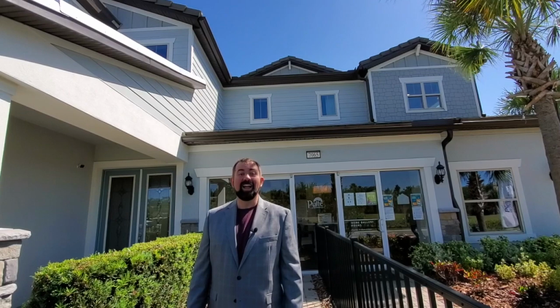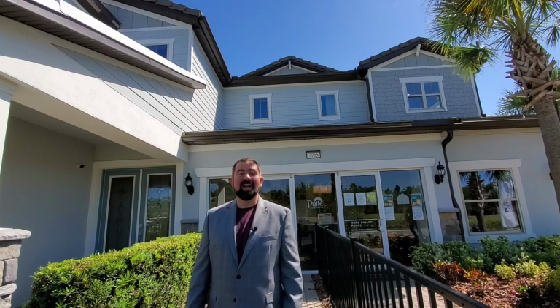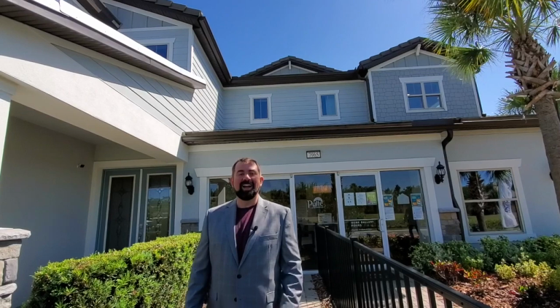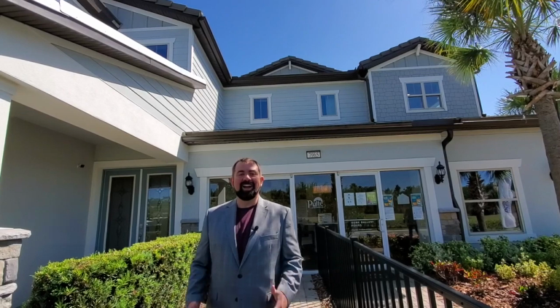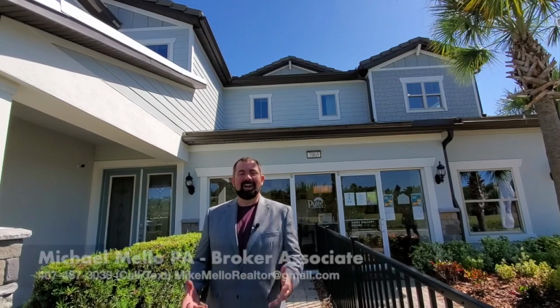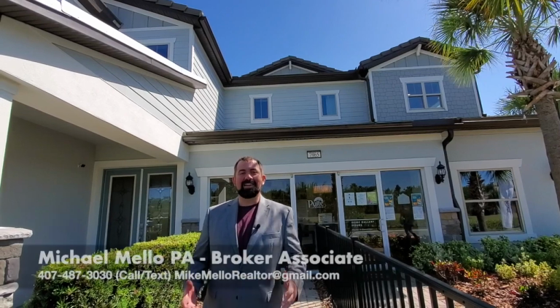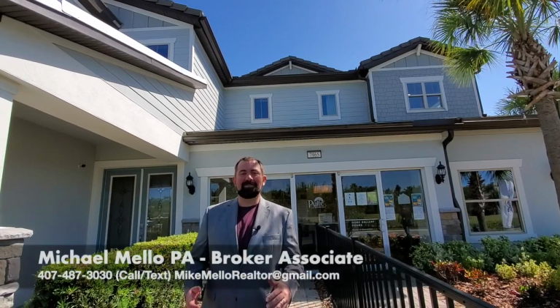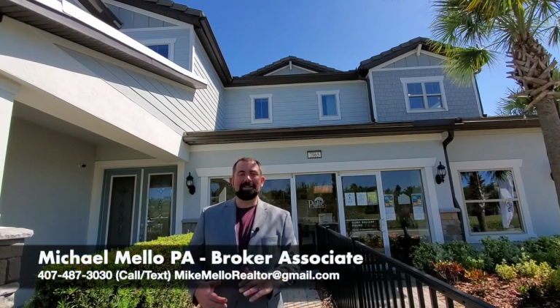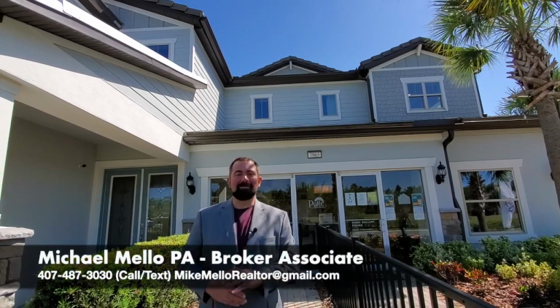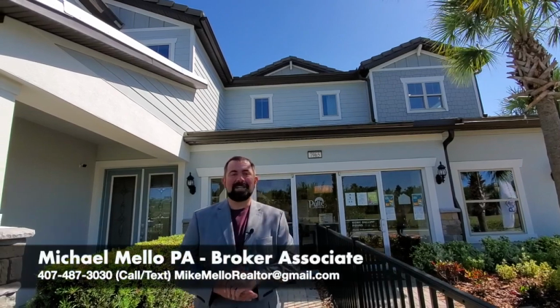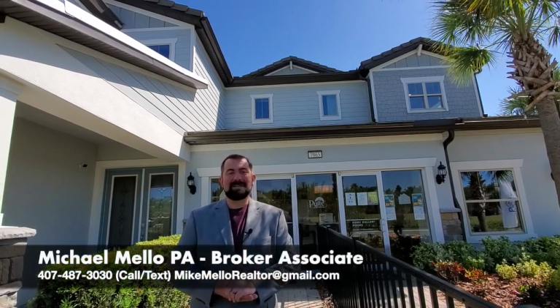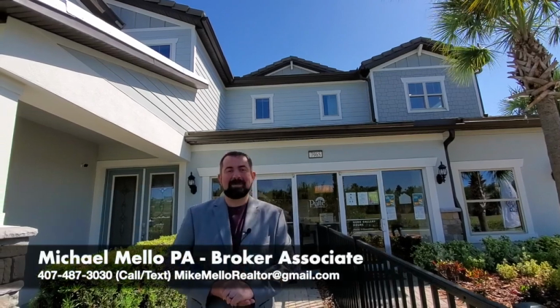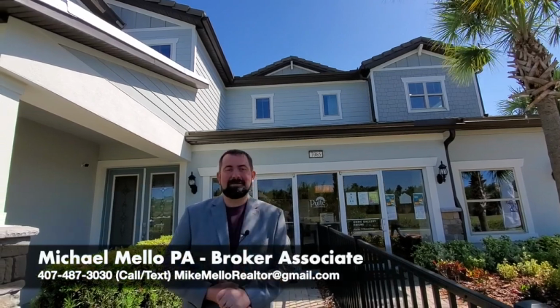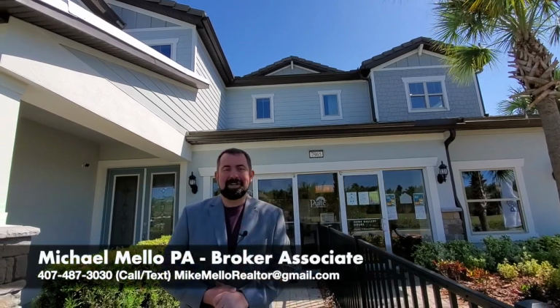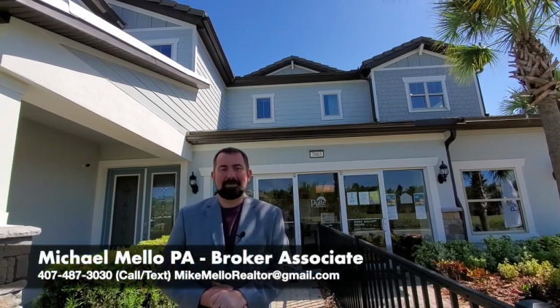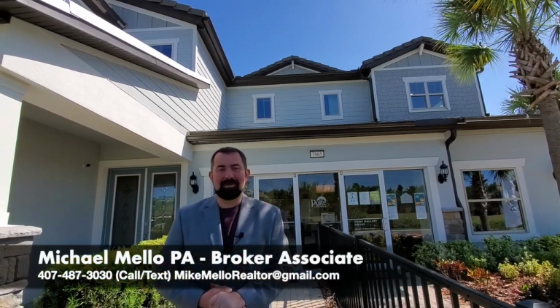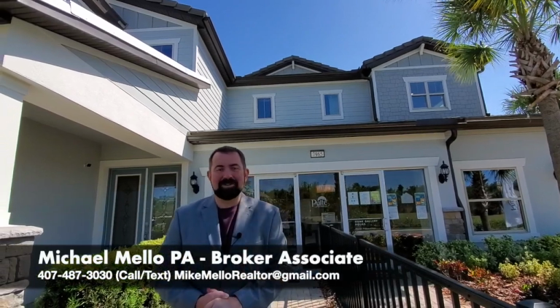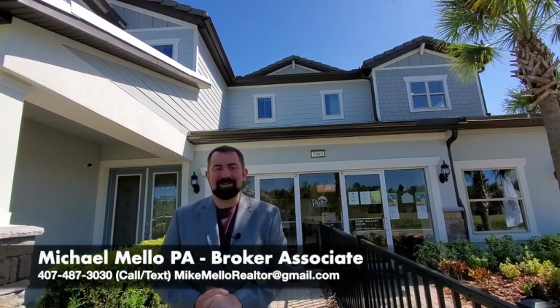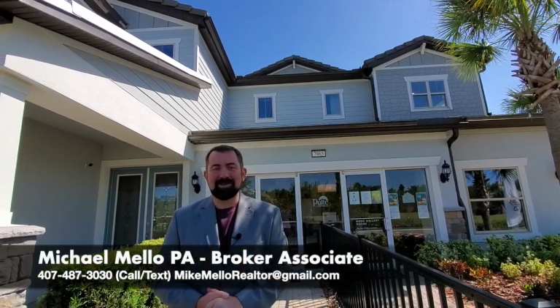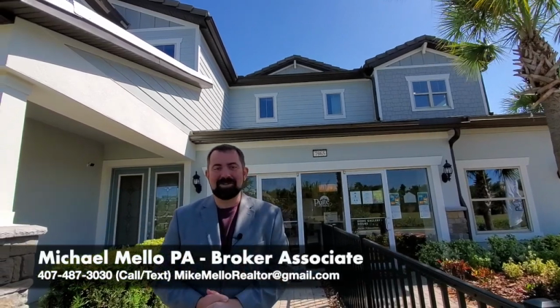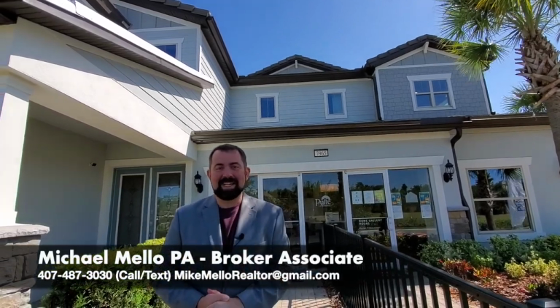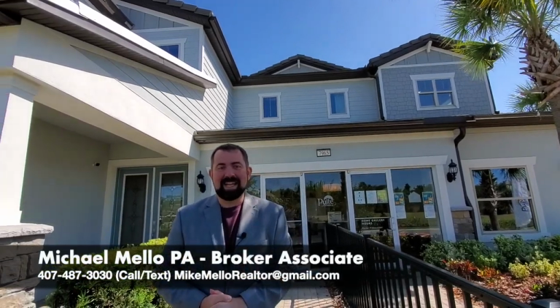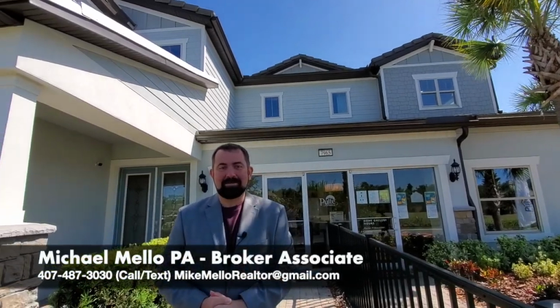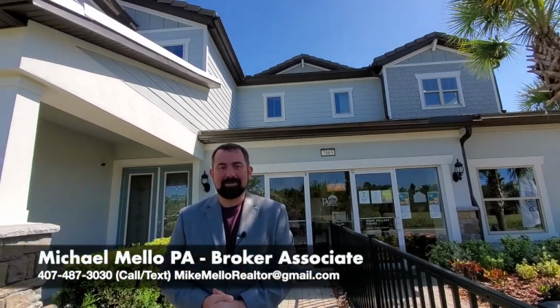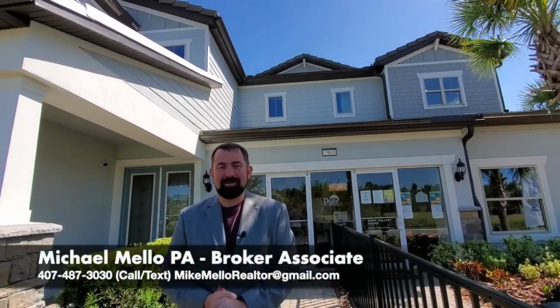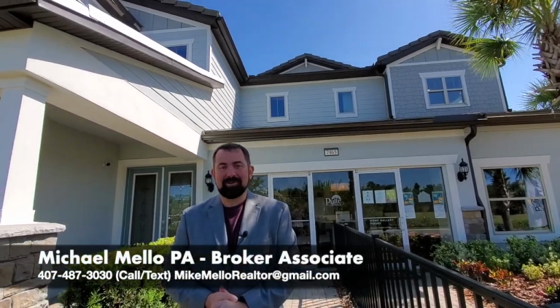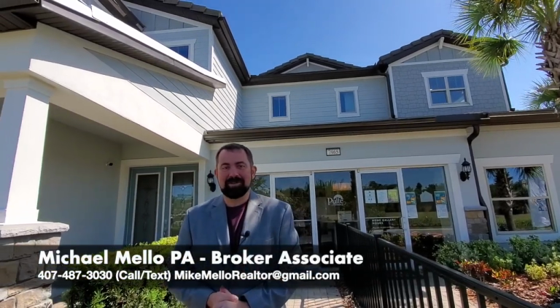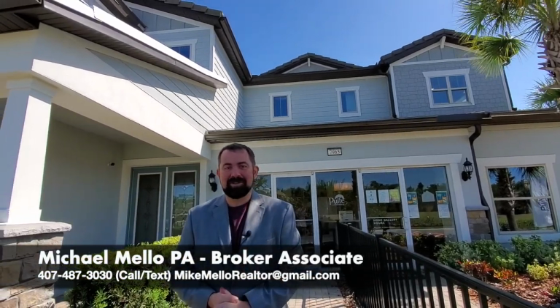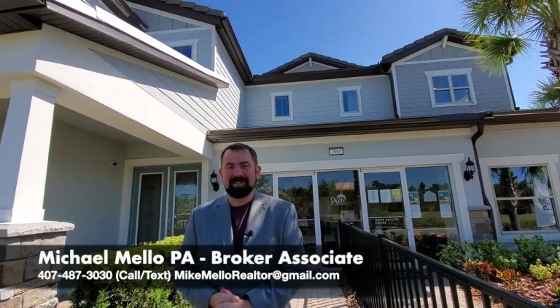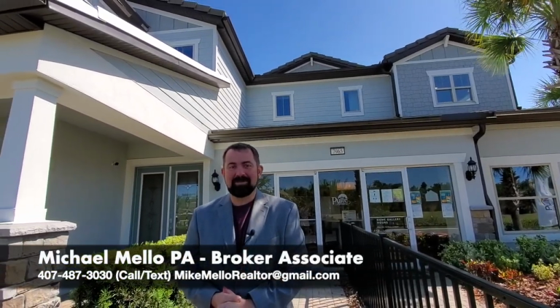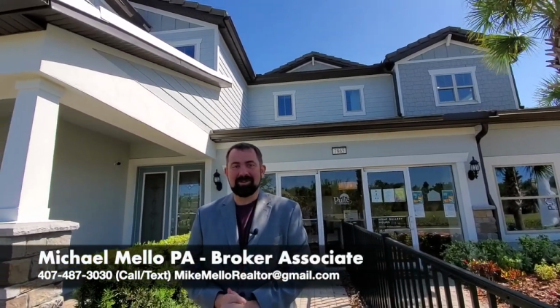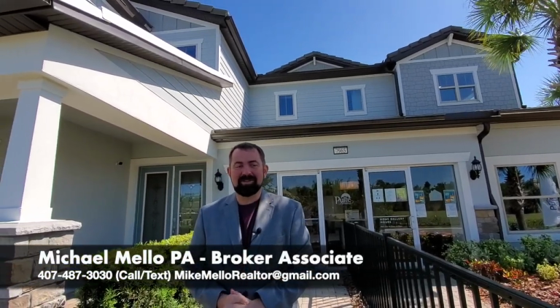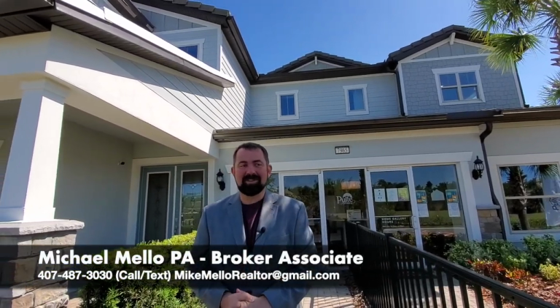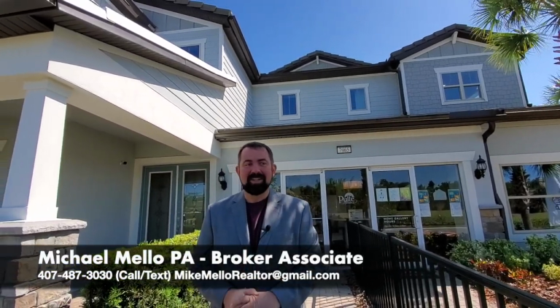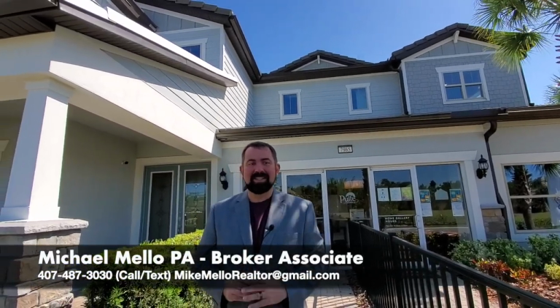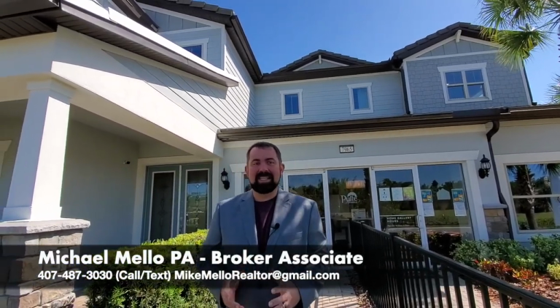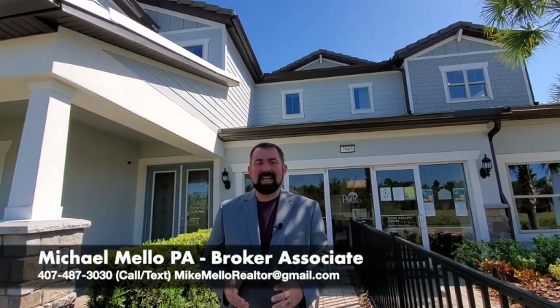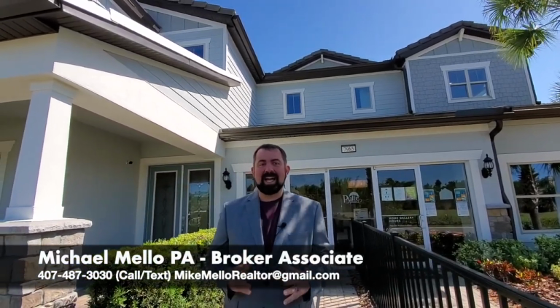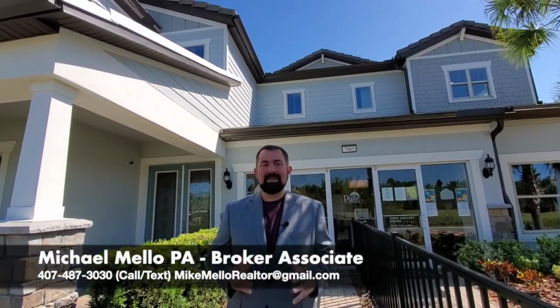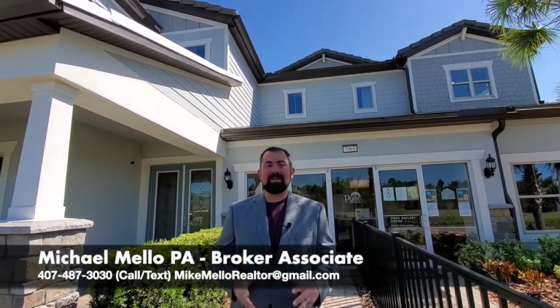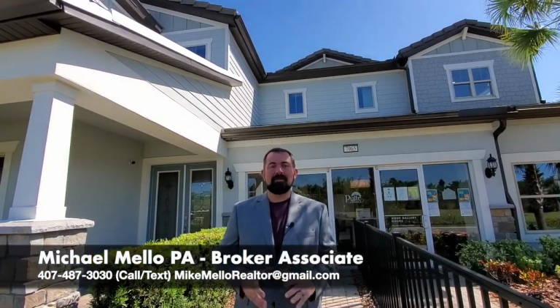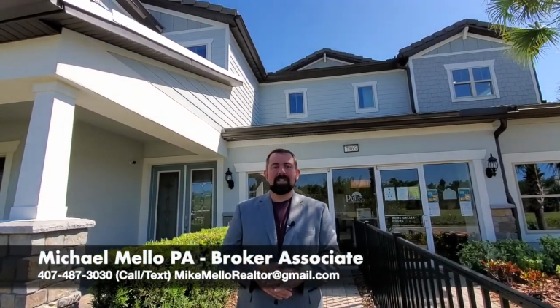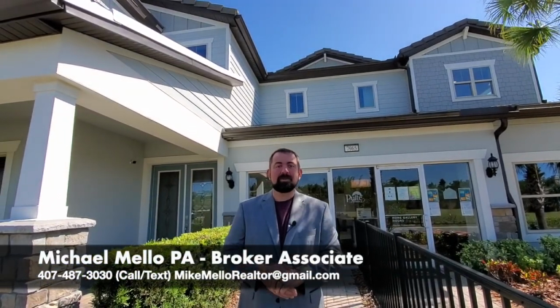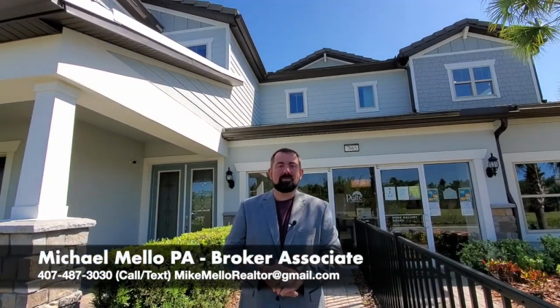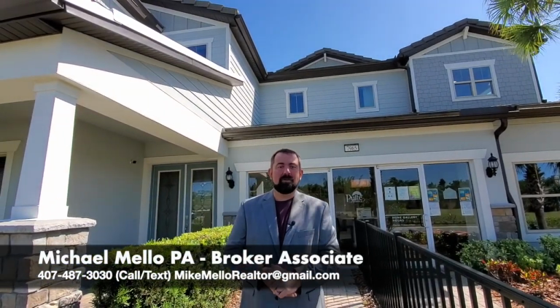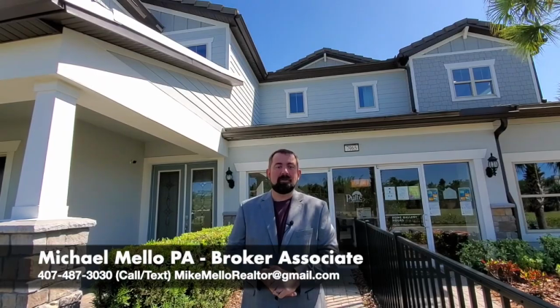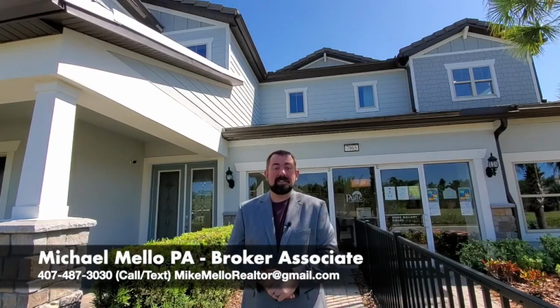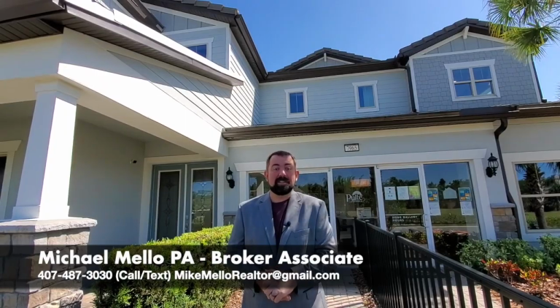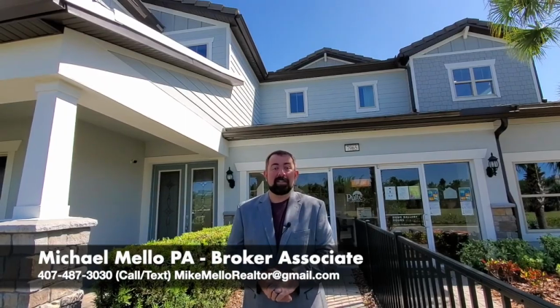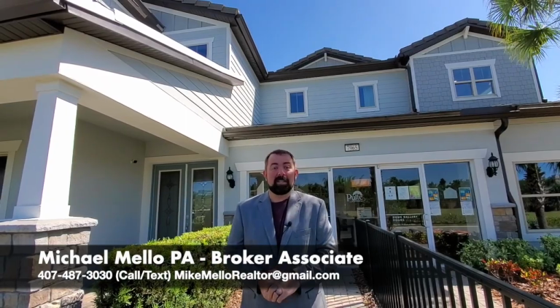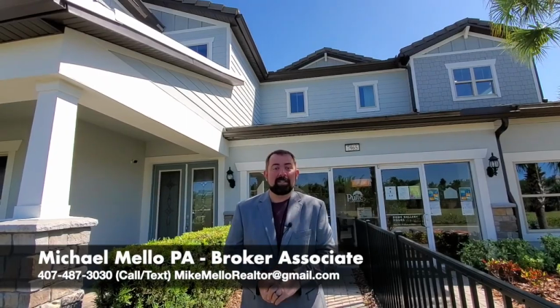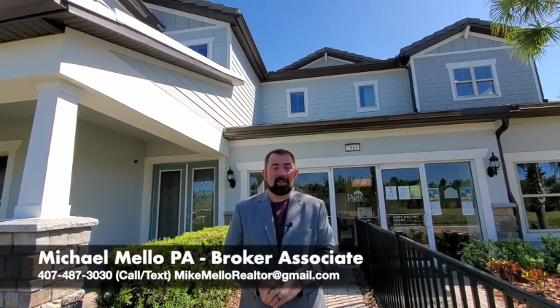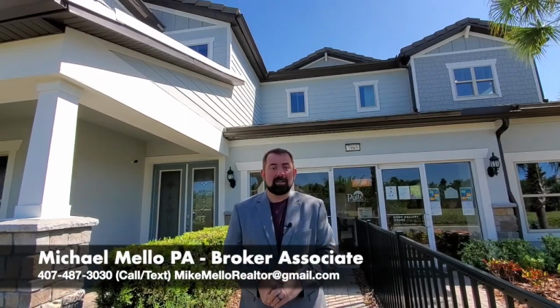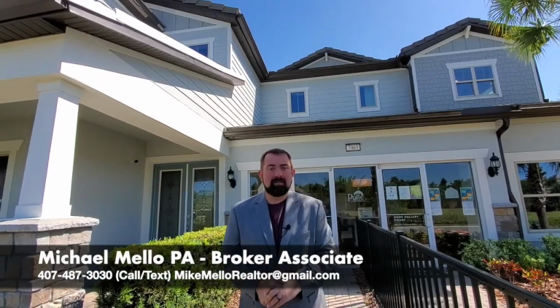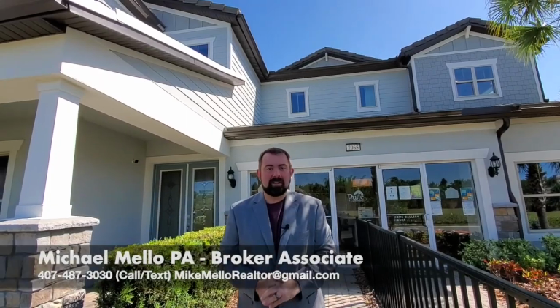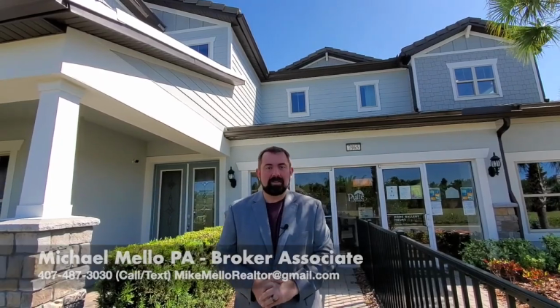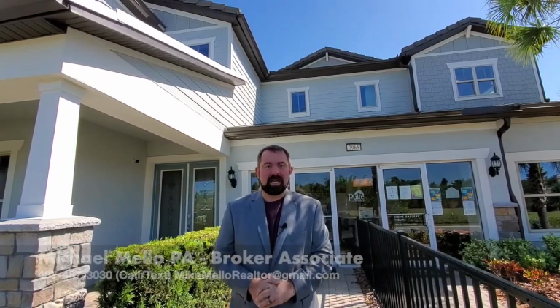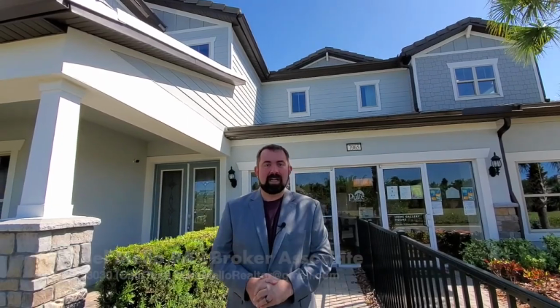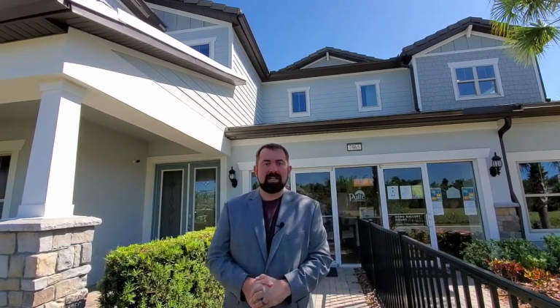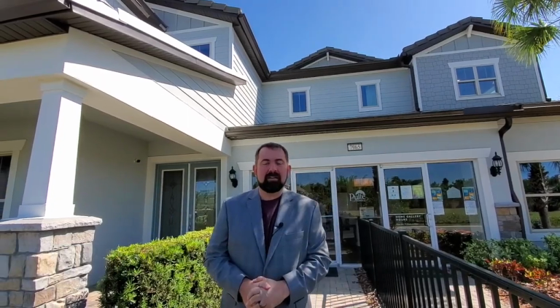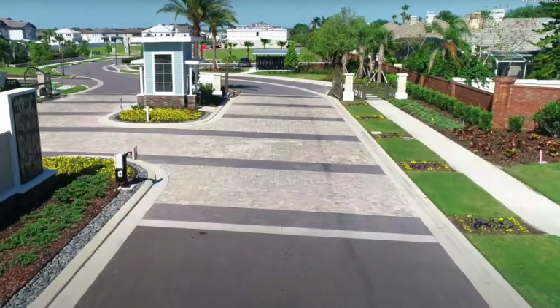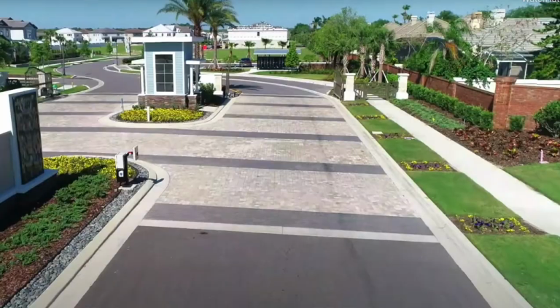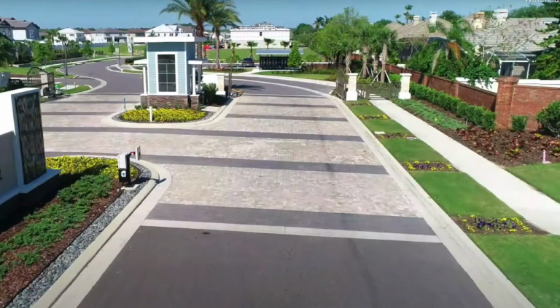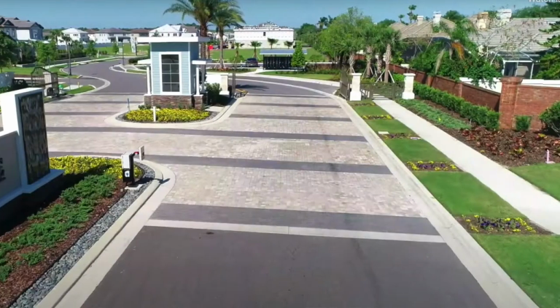Hi, everyone. My name is Mike Mellon, Broker Associate at Preferred Real Estate Brokers. Today I'm in Phillips Grove, which is in the Dr. Phillips area of Orlando.